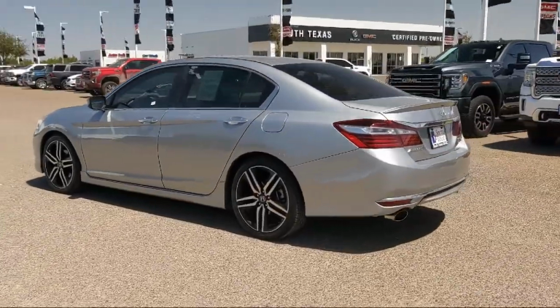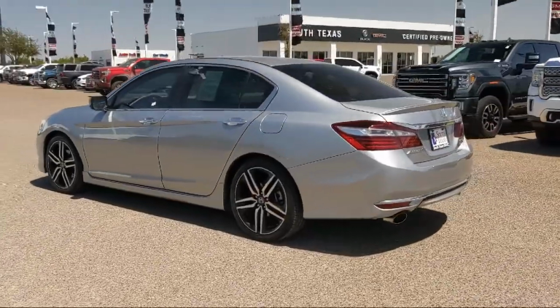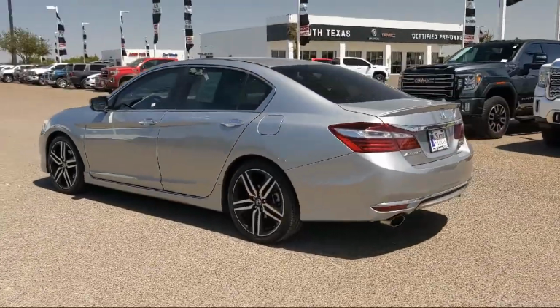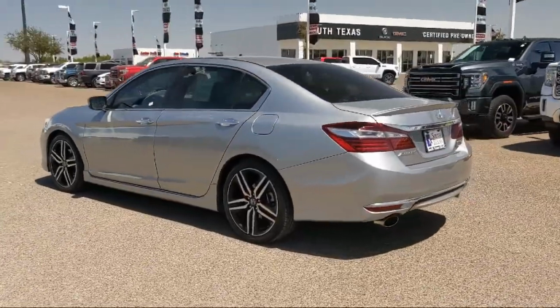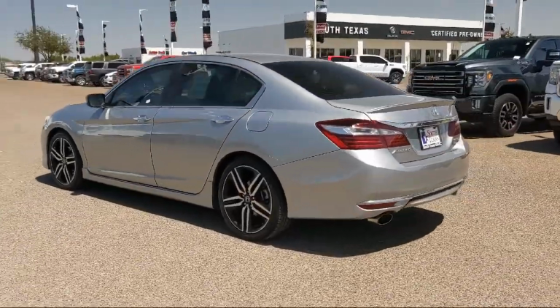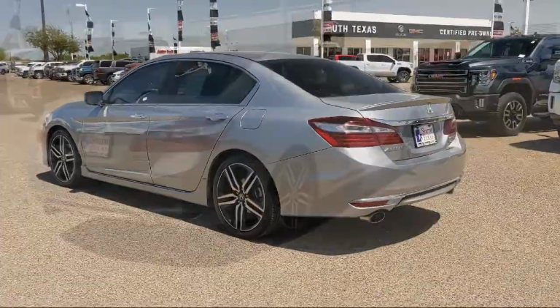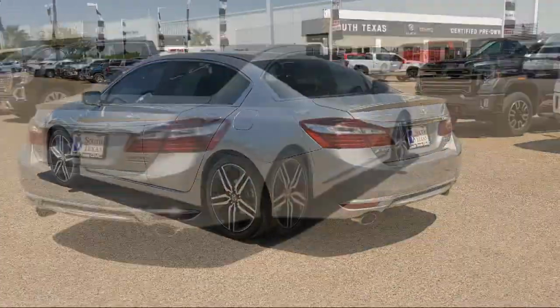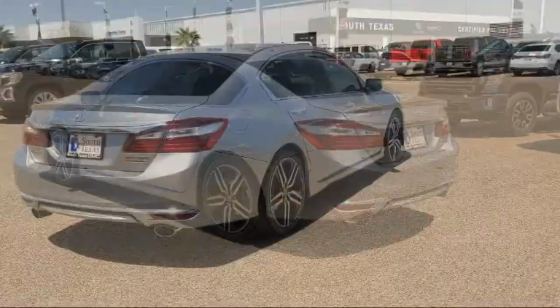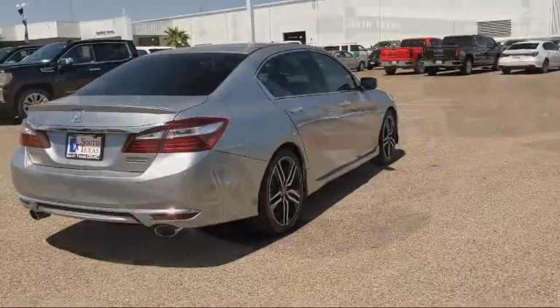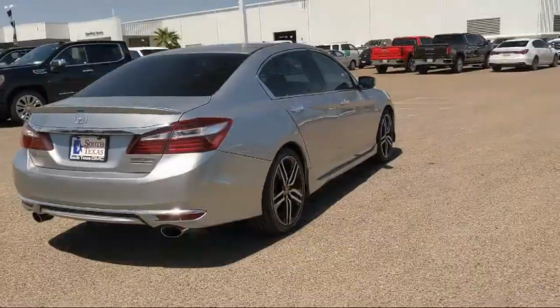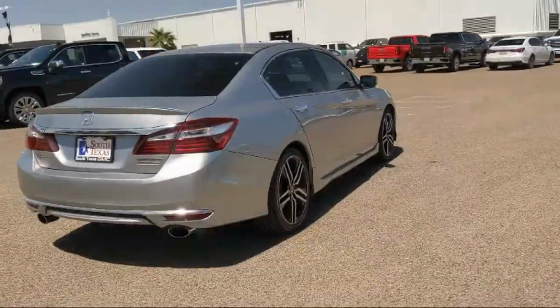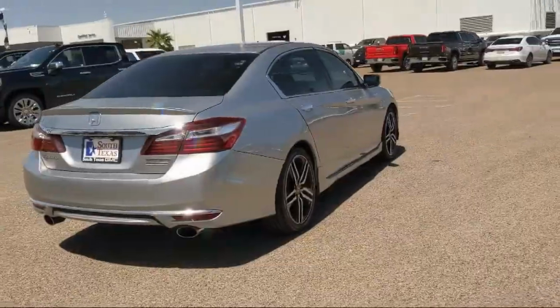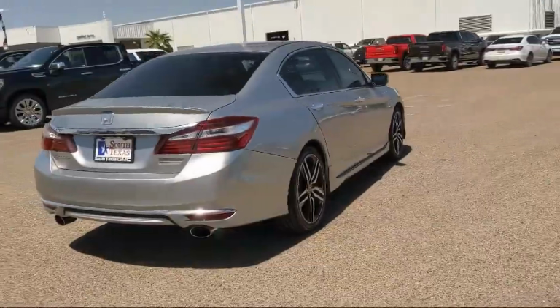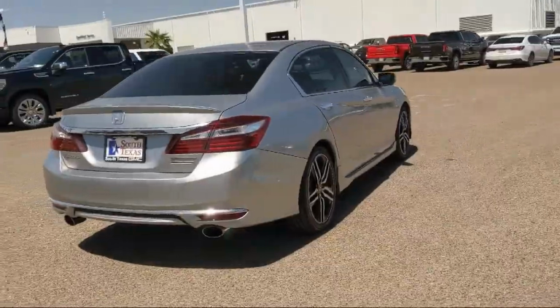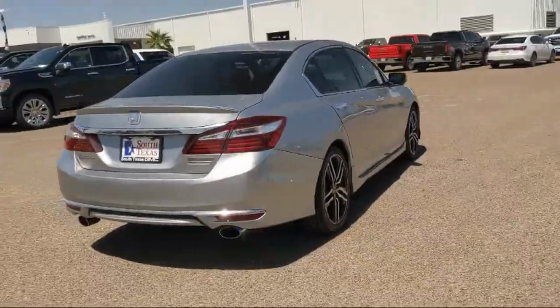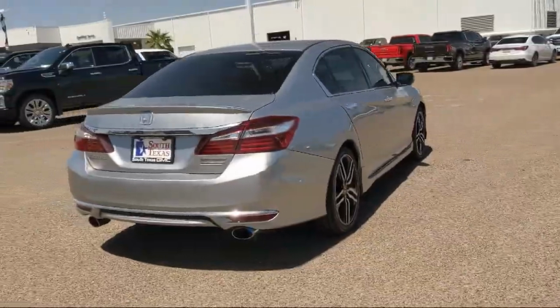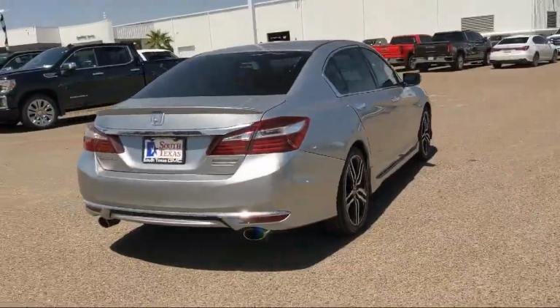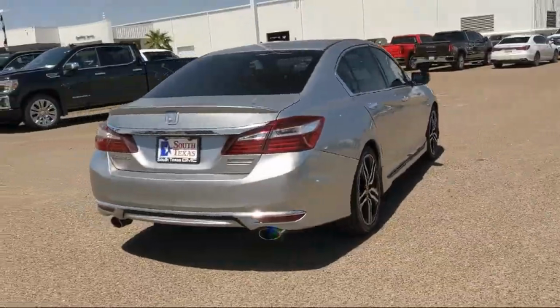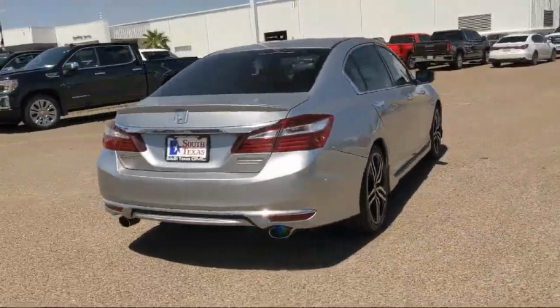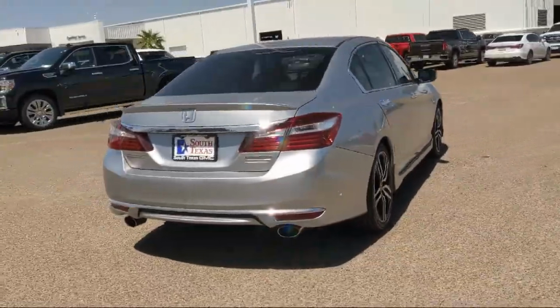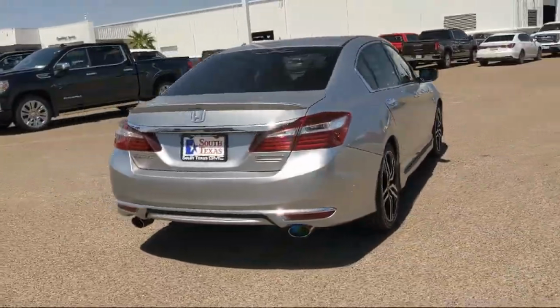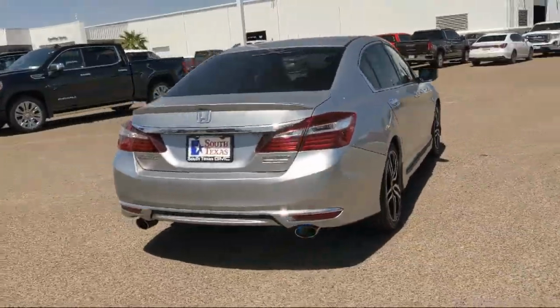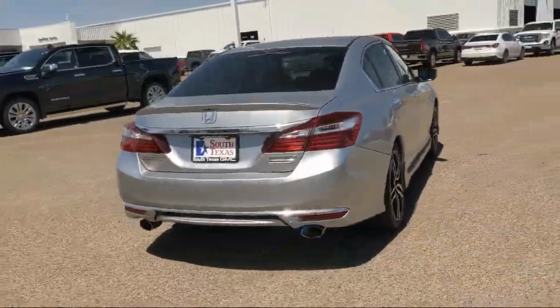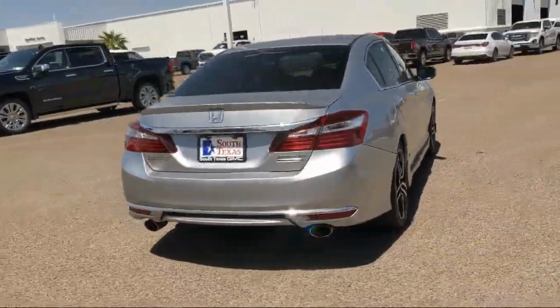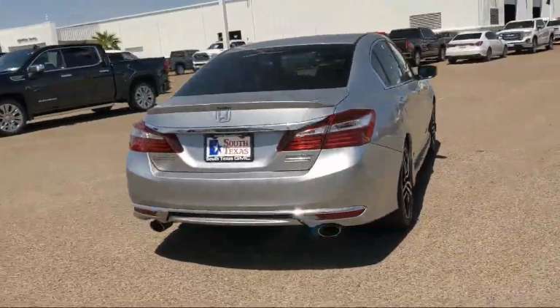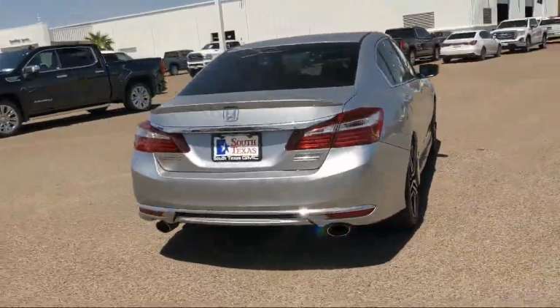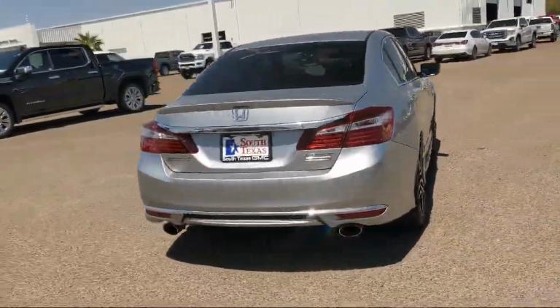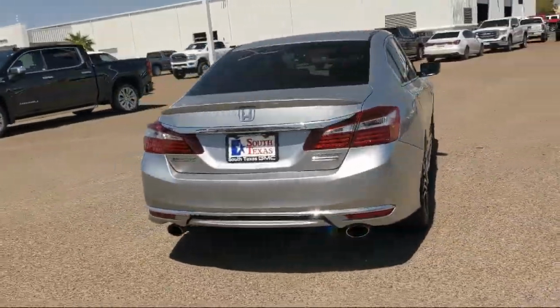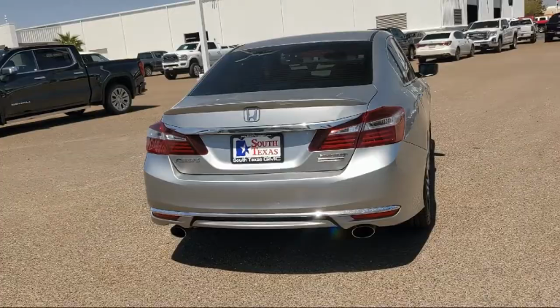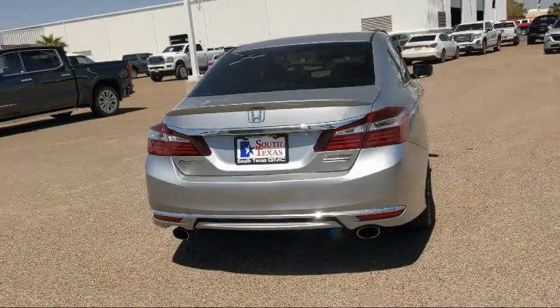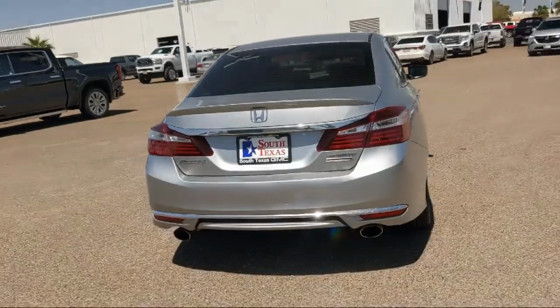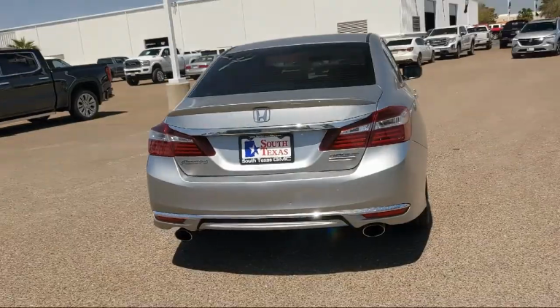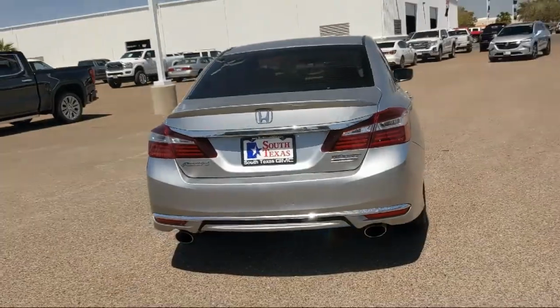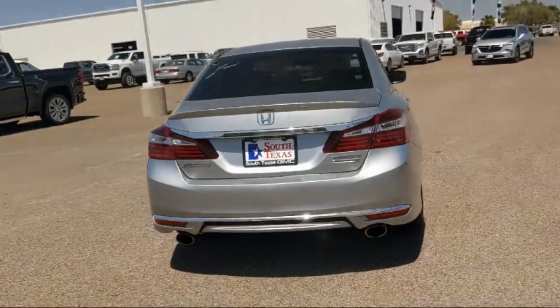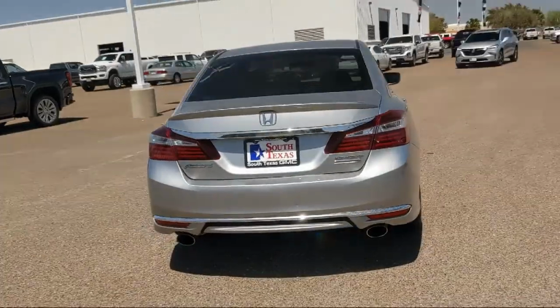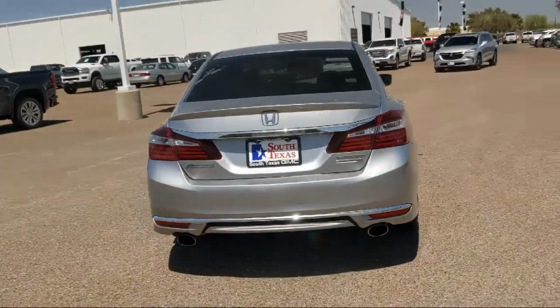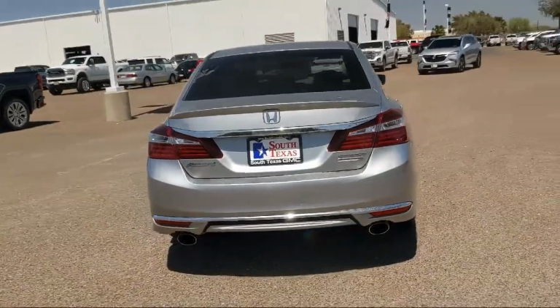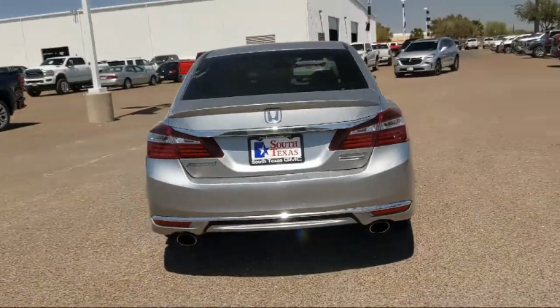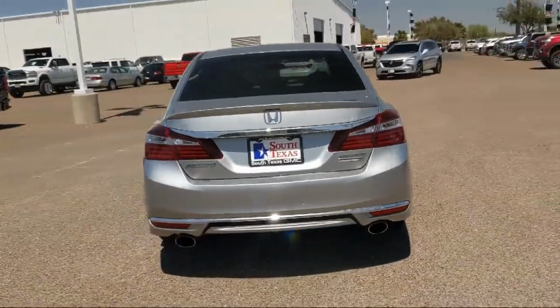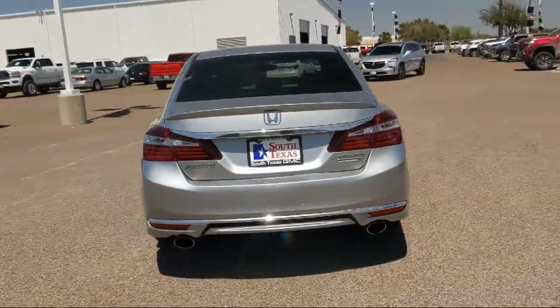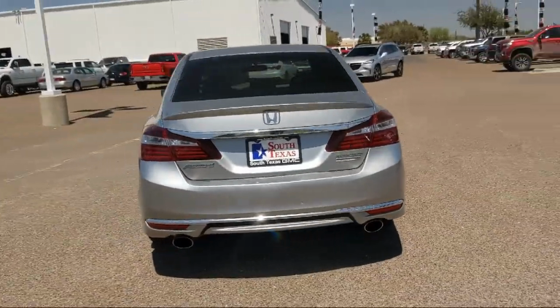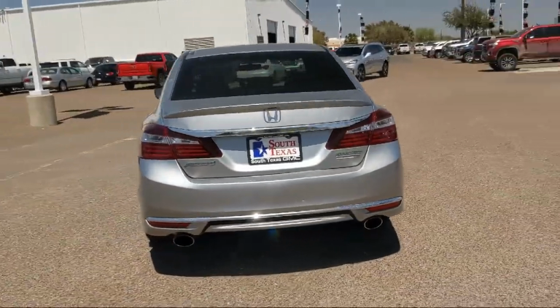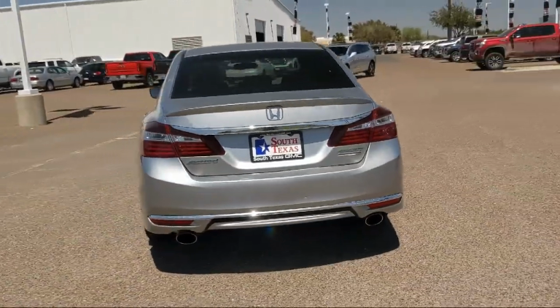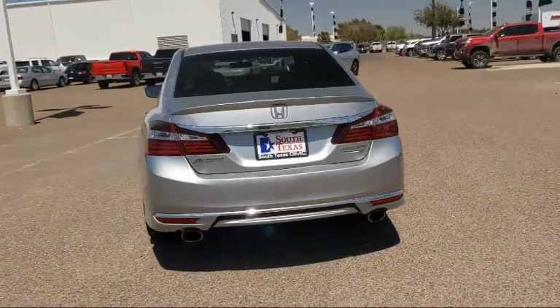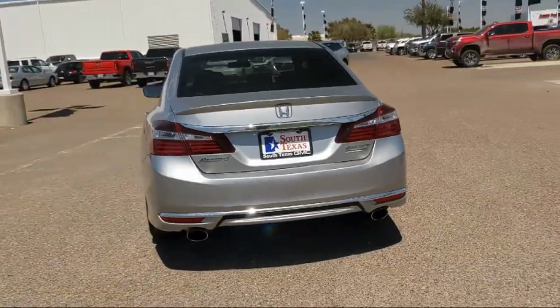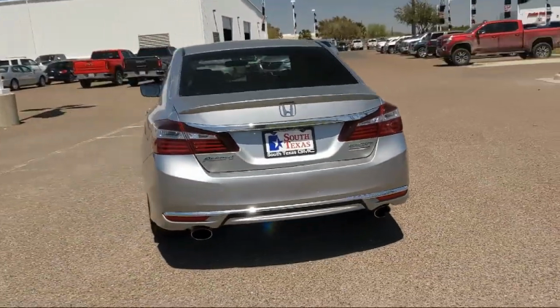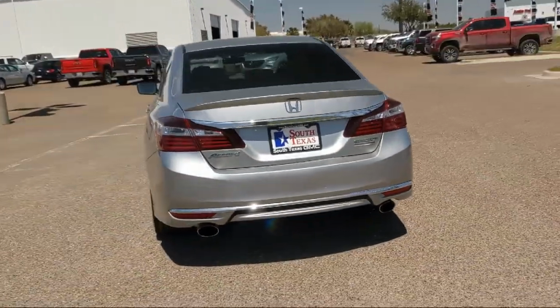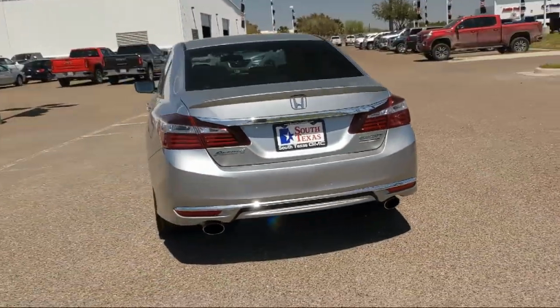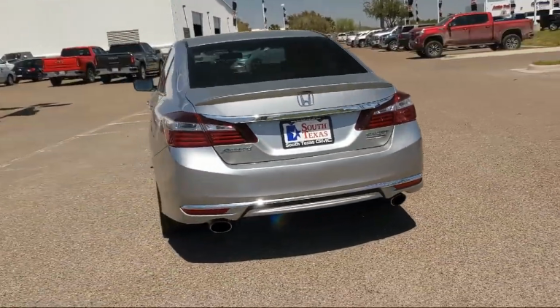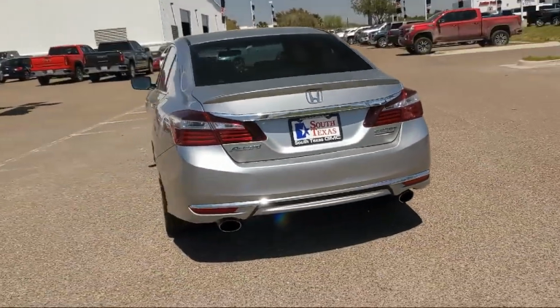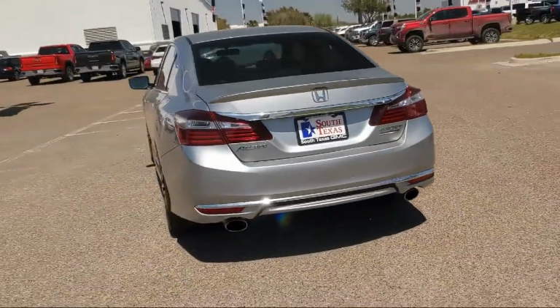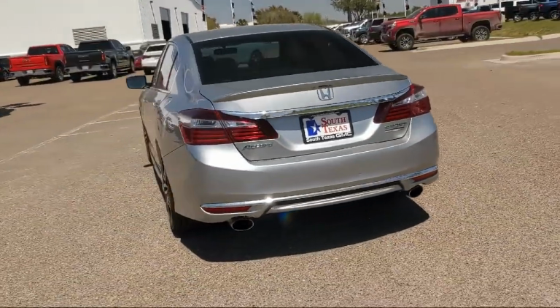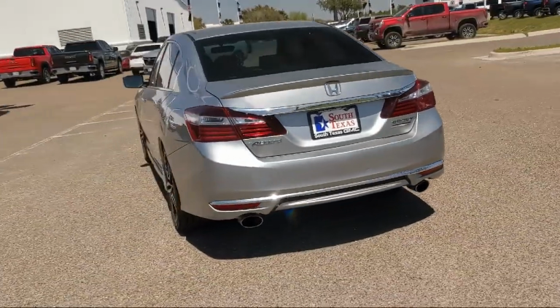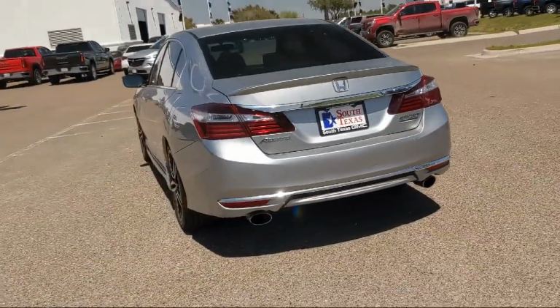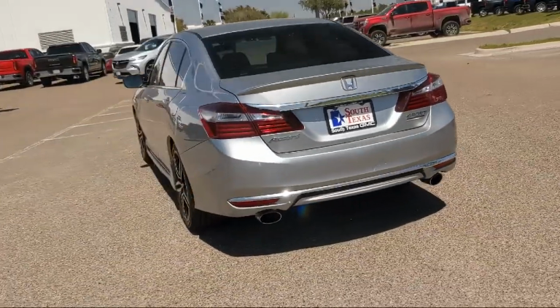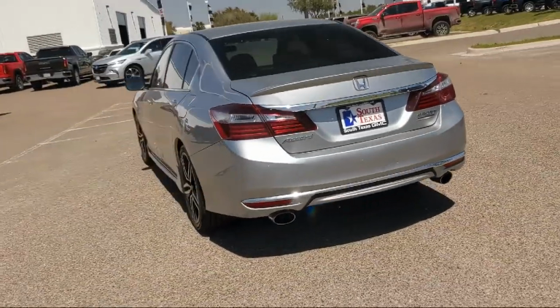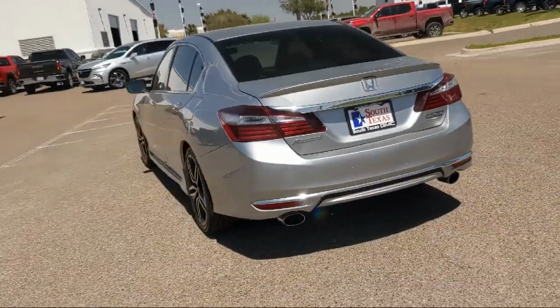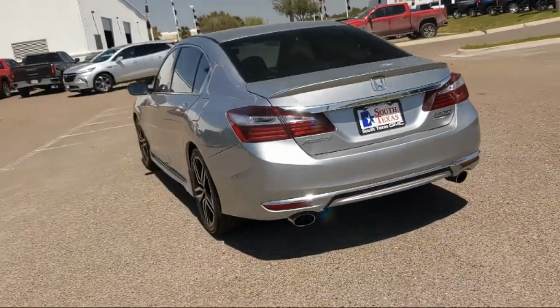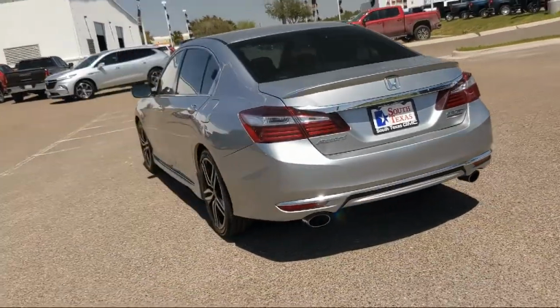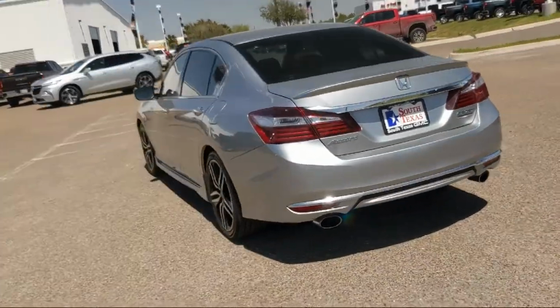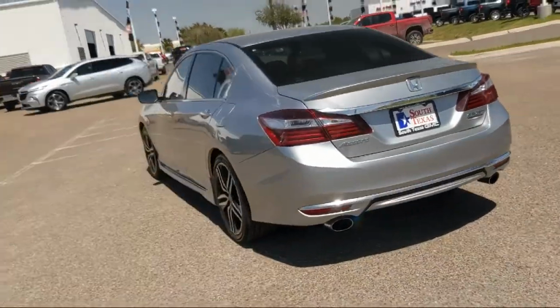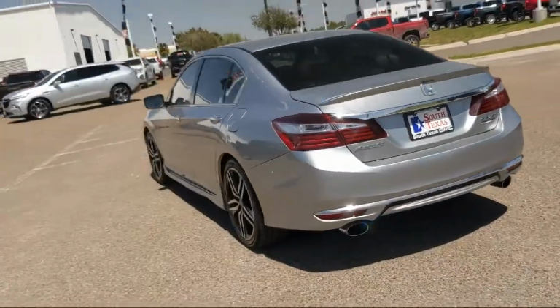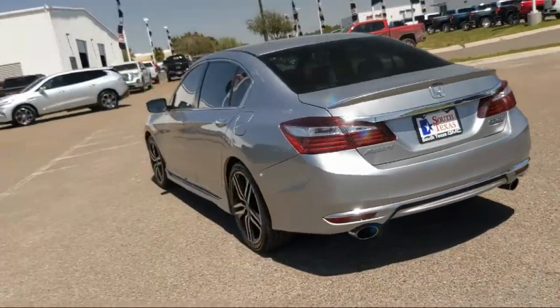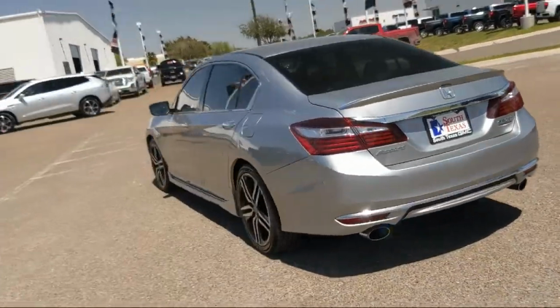It also features rear head airbags, leather seating, and a rear spoiler, and has less than 70,000 miles on the odometer.